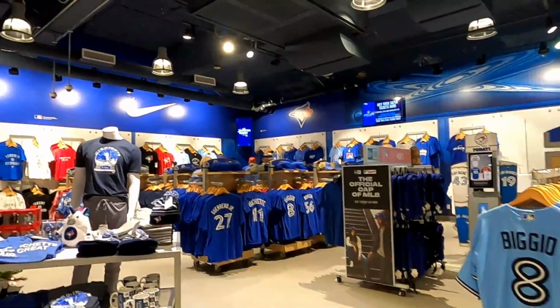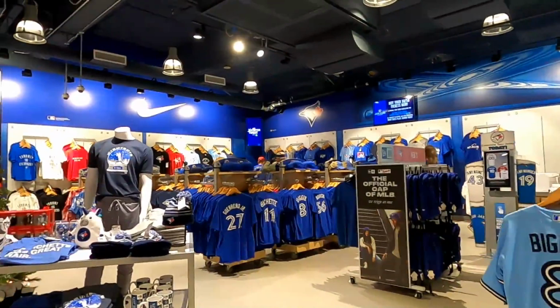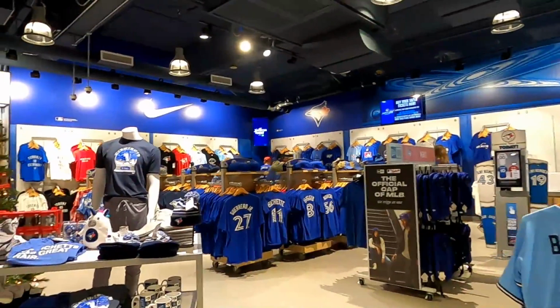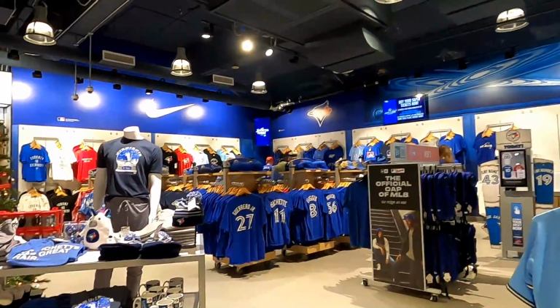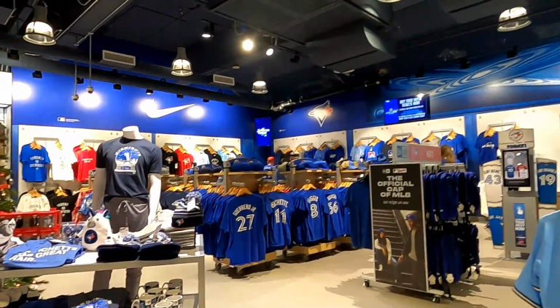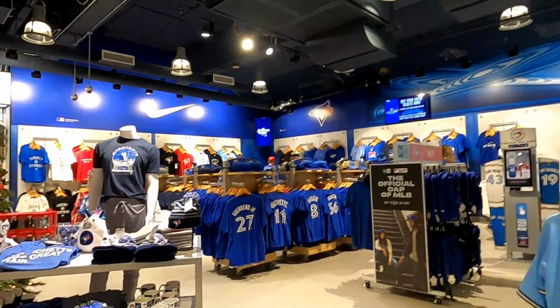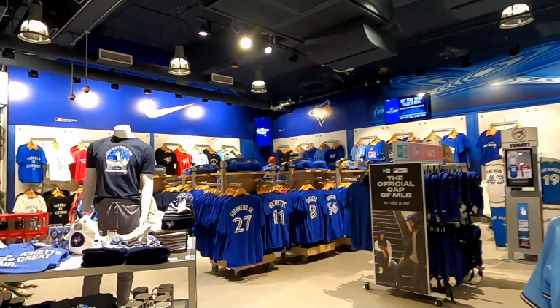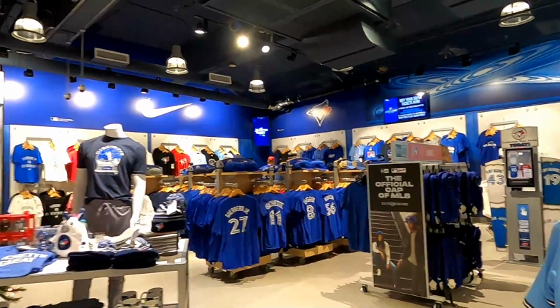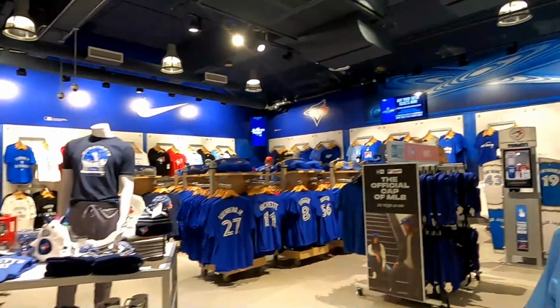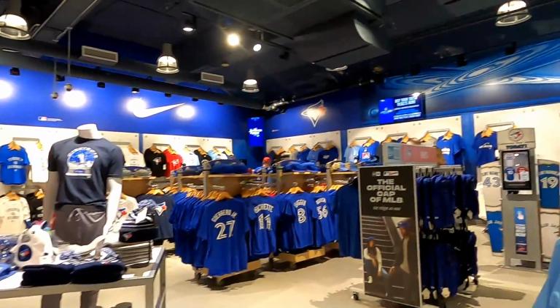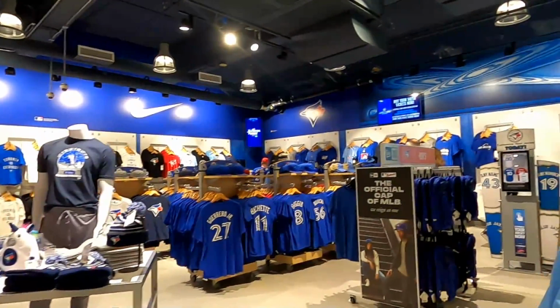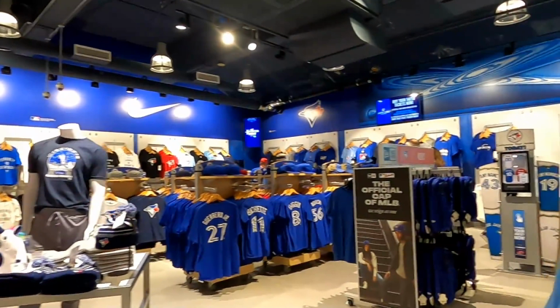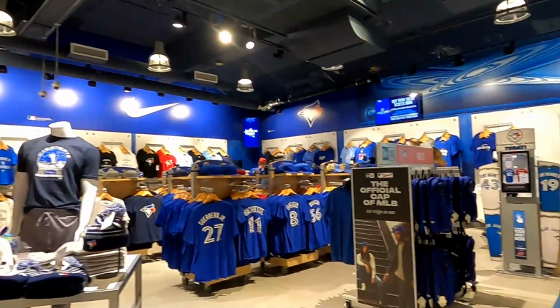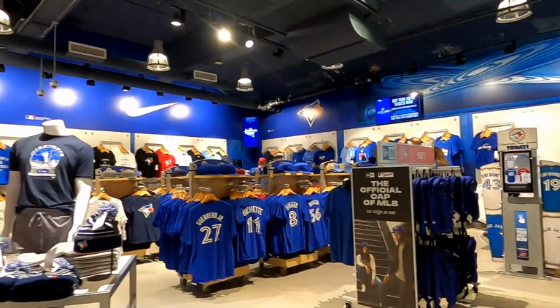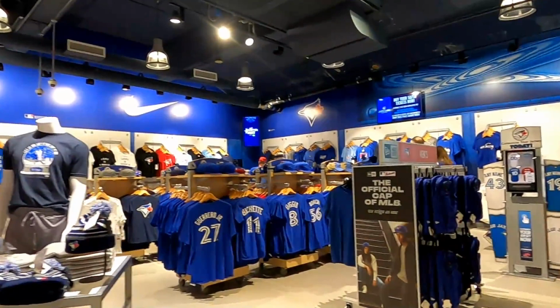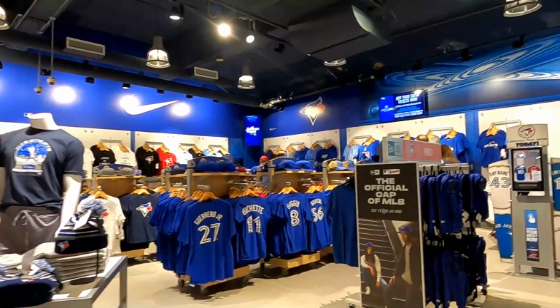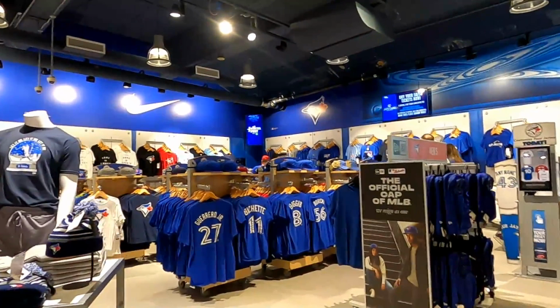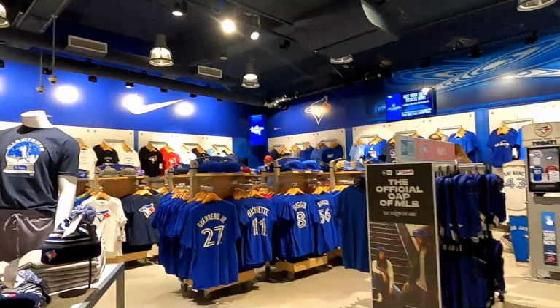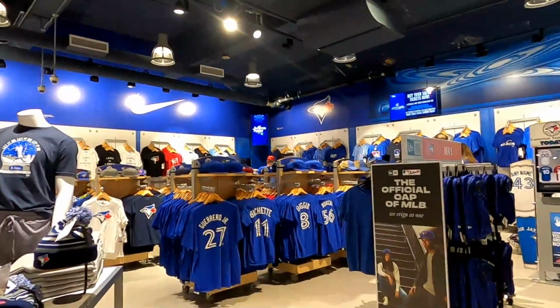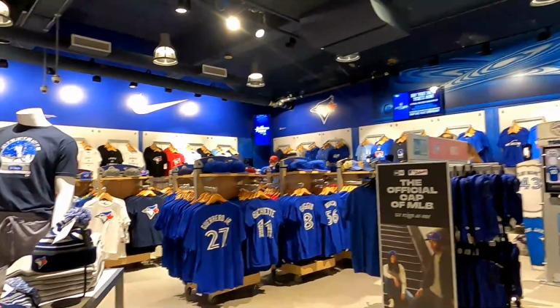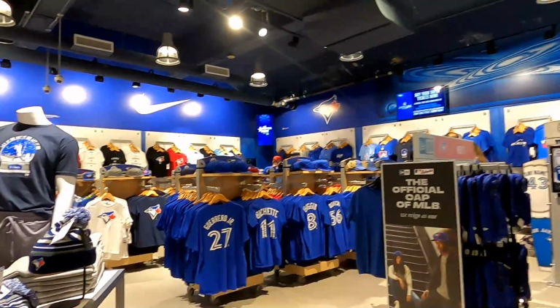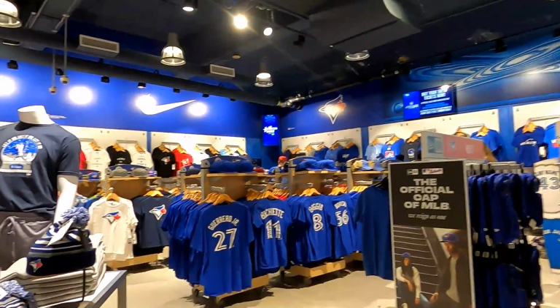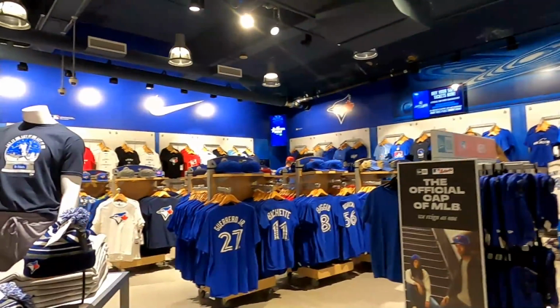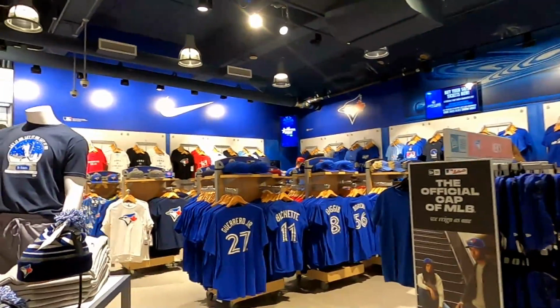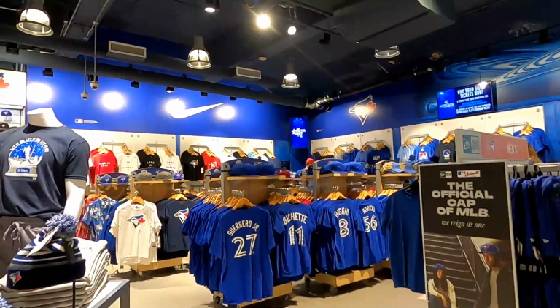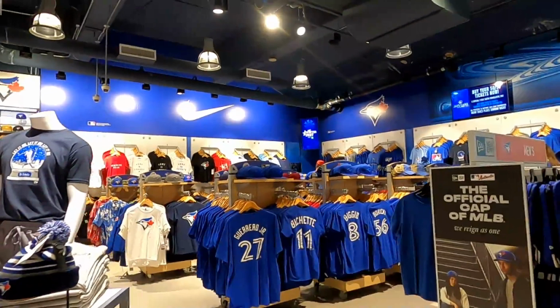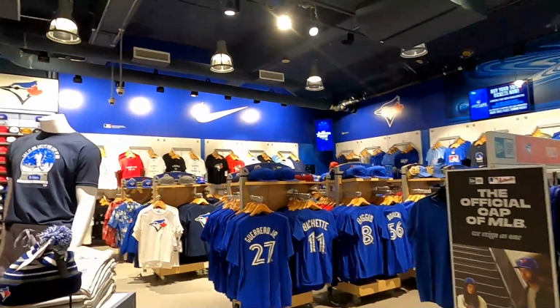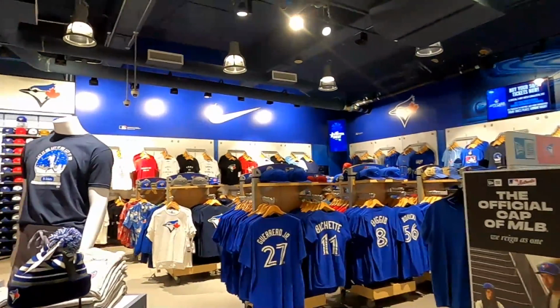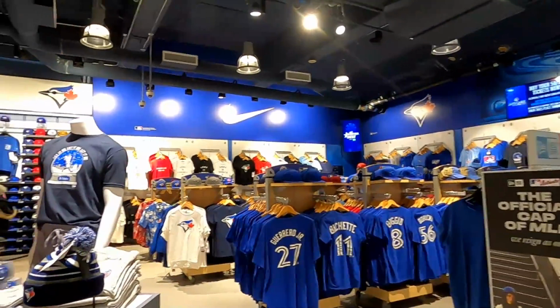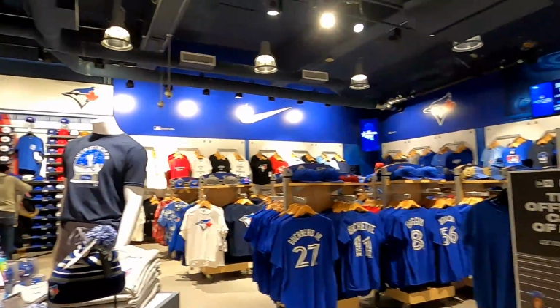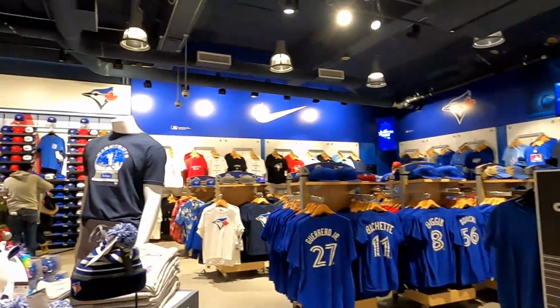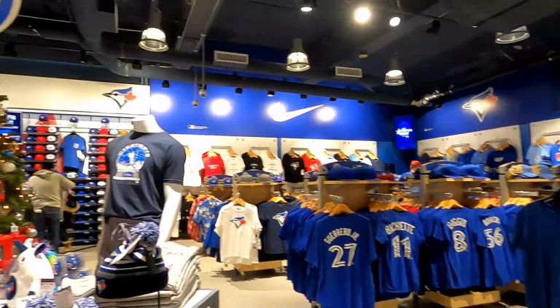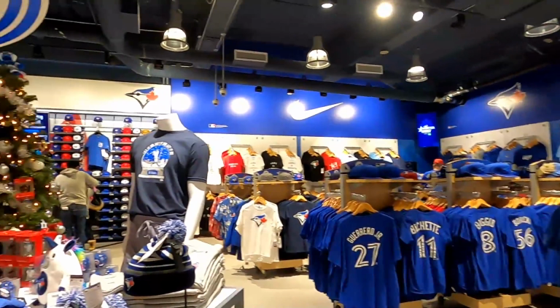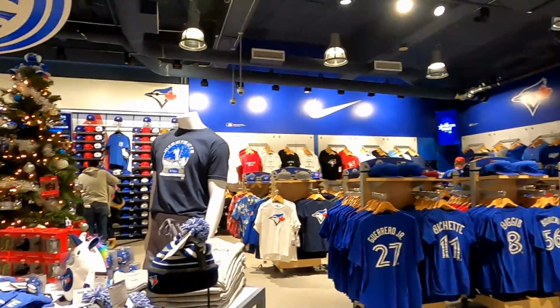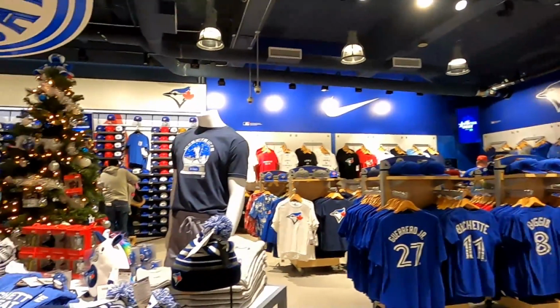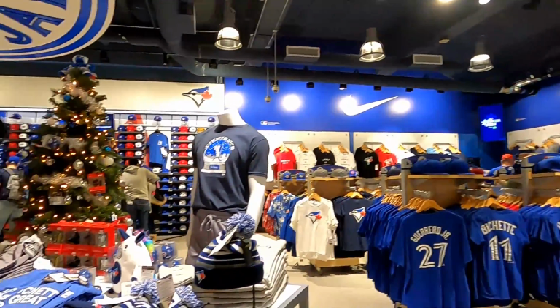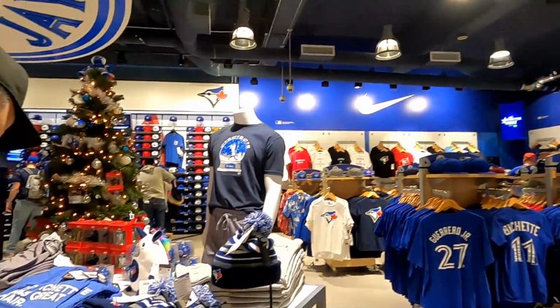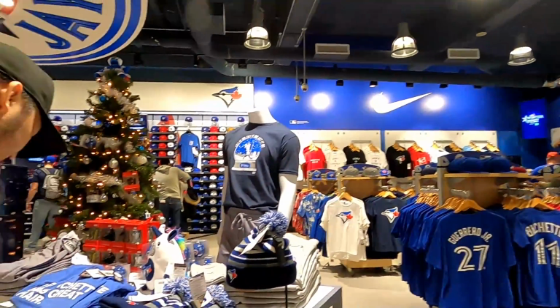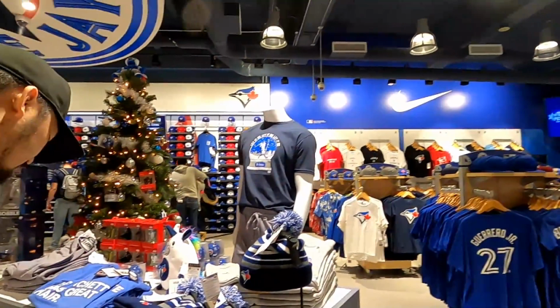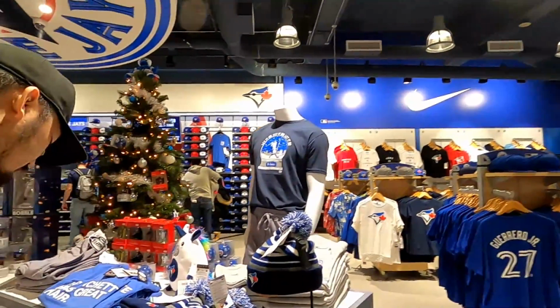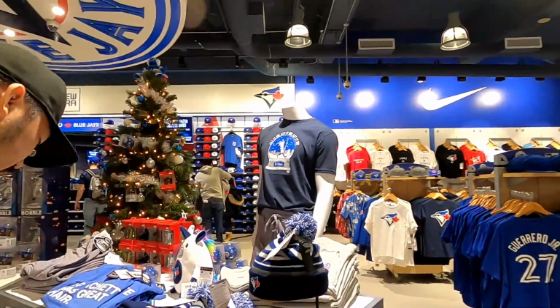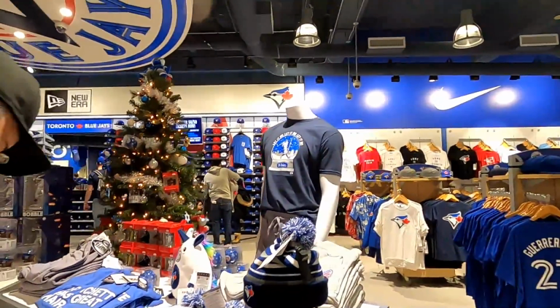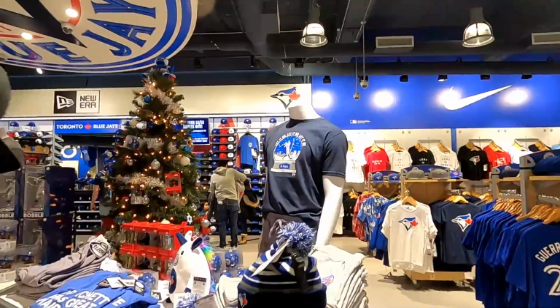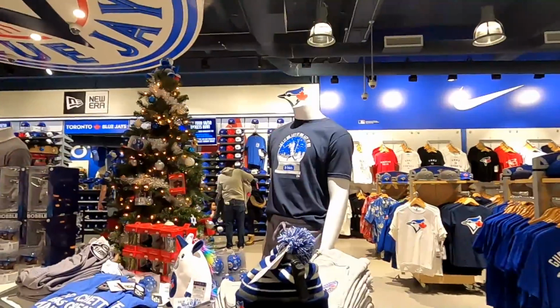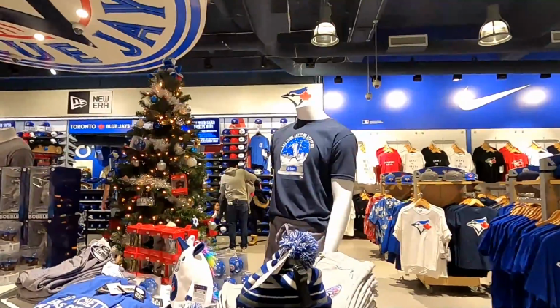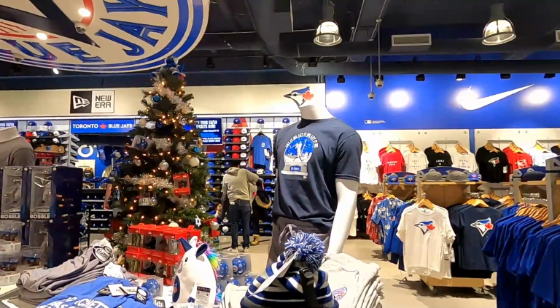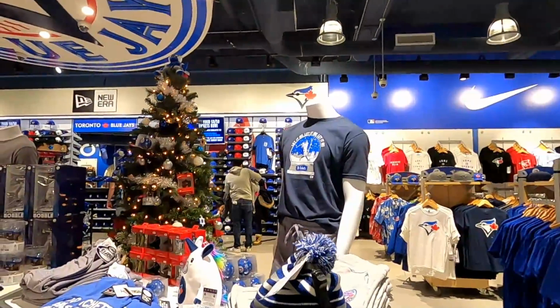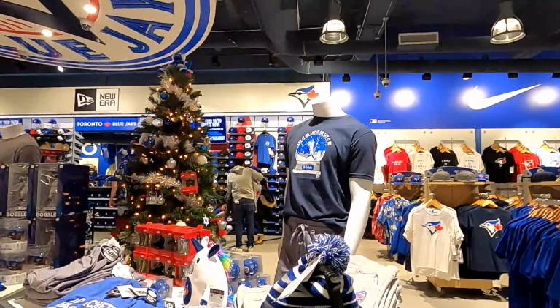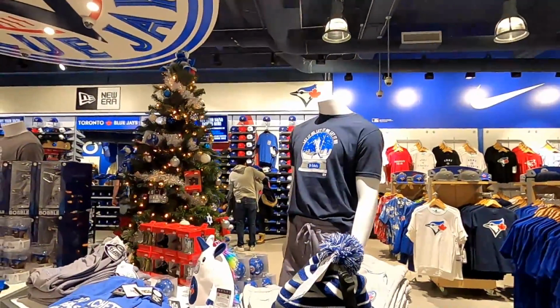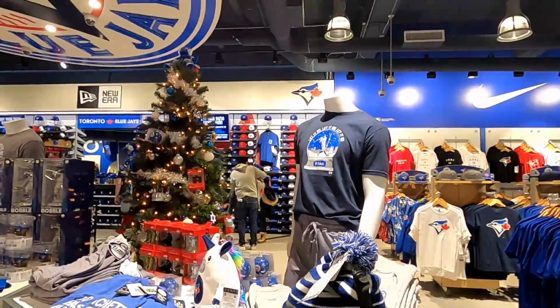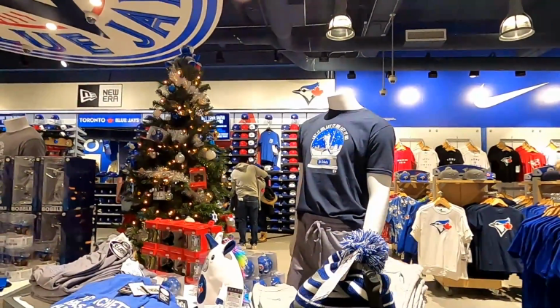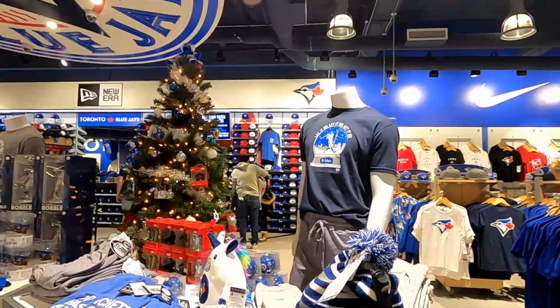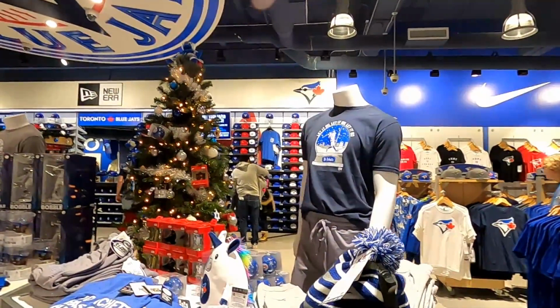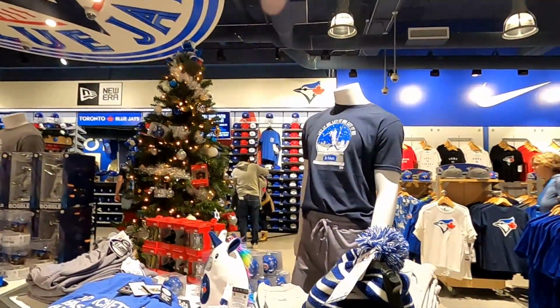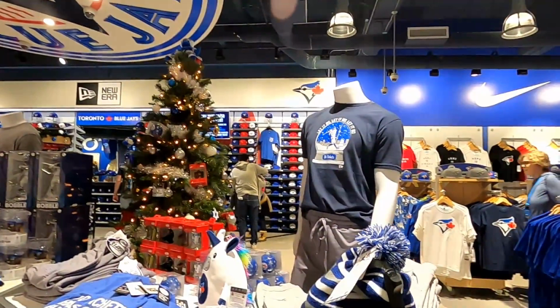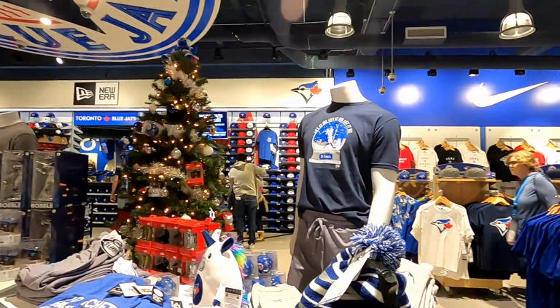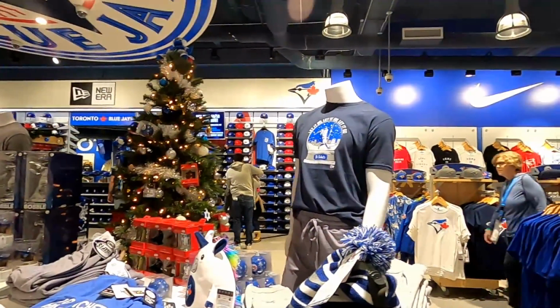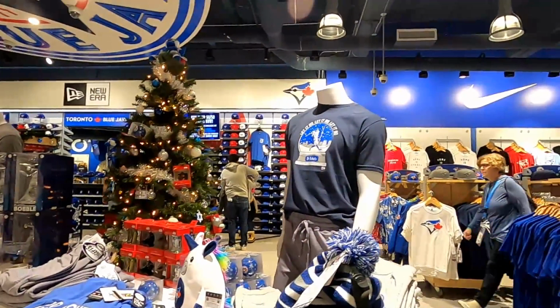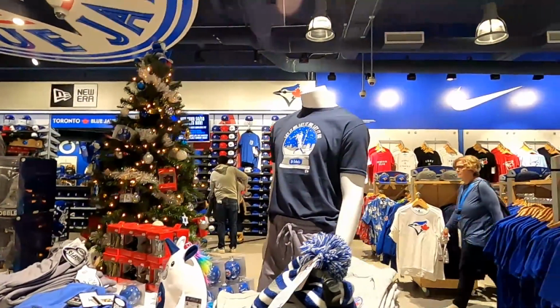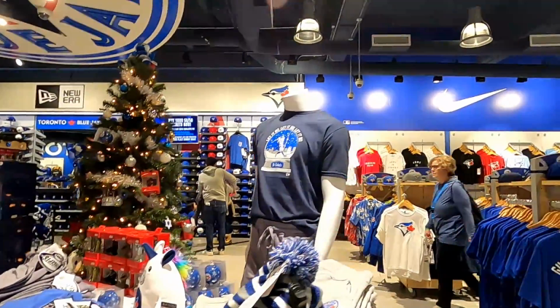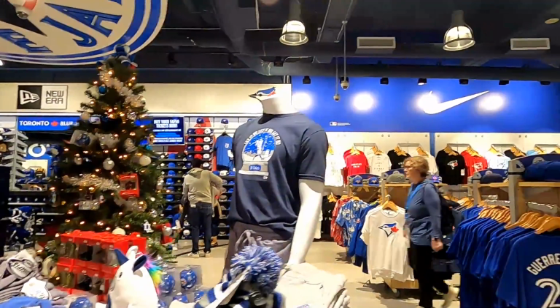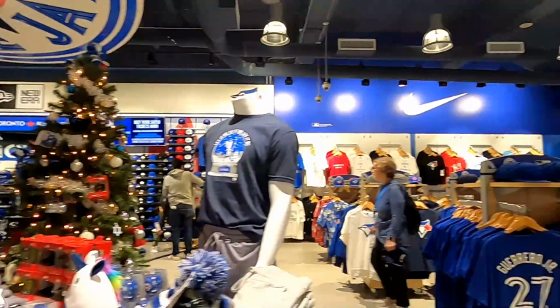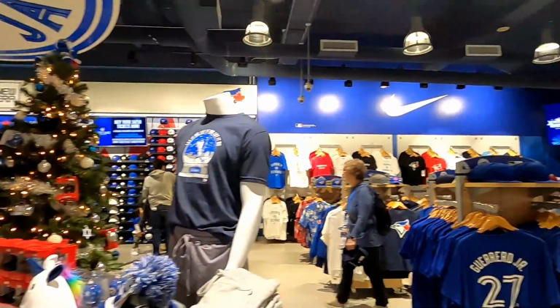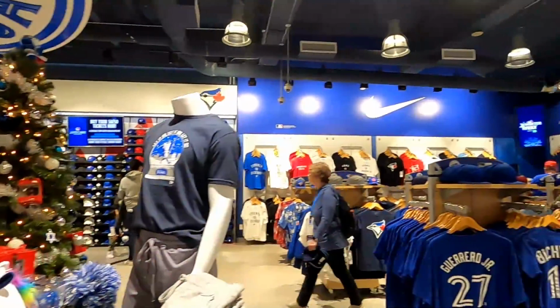The photo op here is similar to the other one, but instead it's the Raptors photo op.